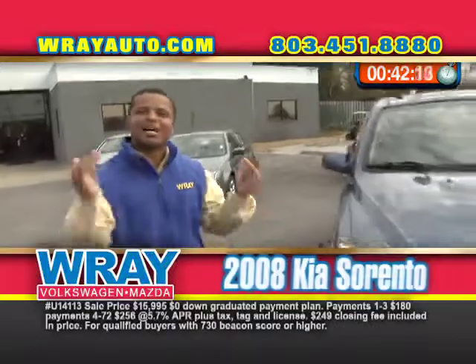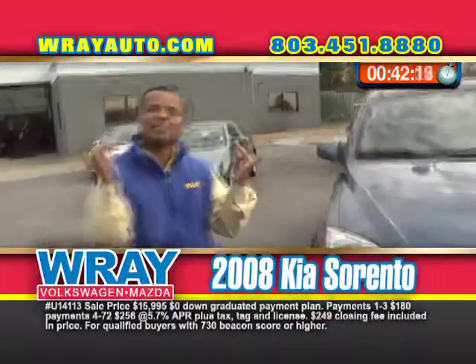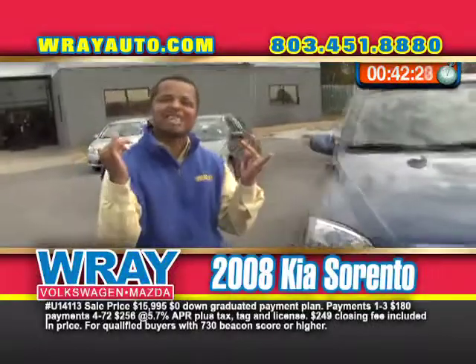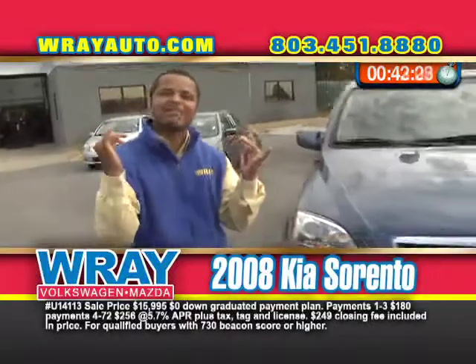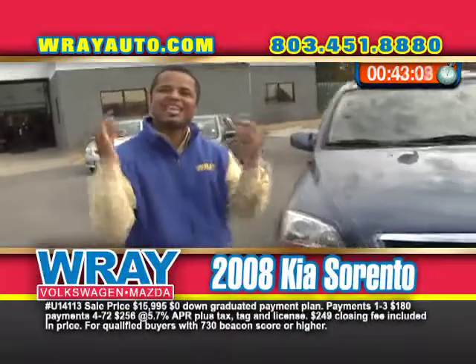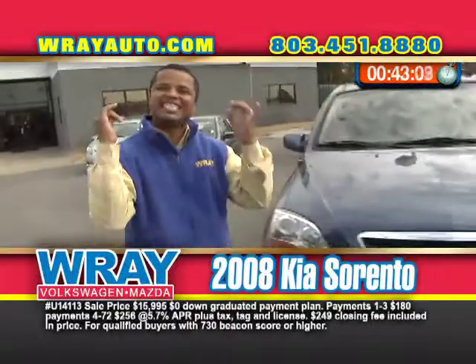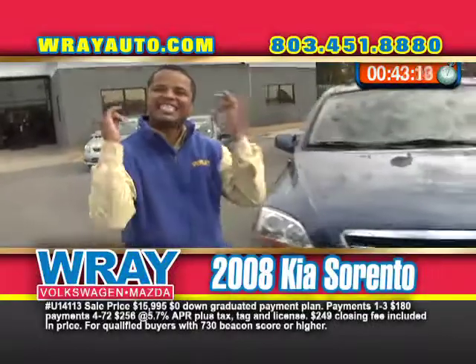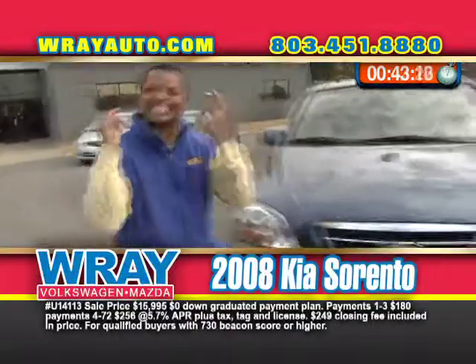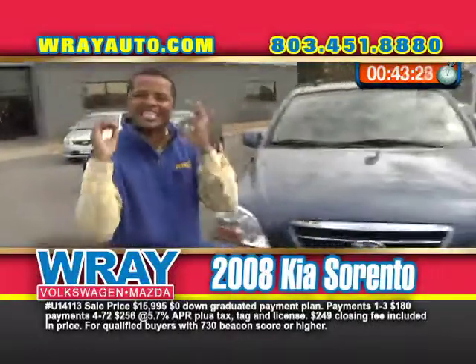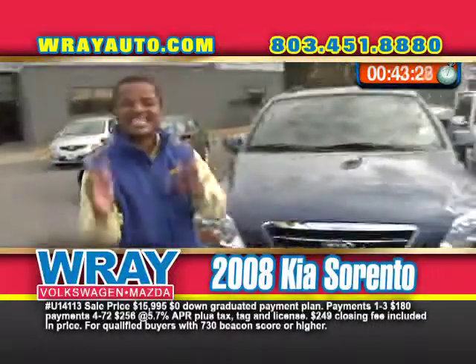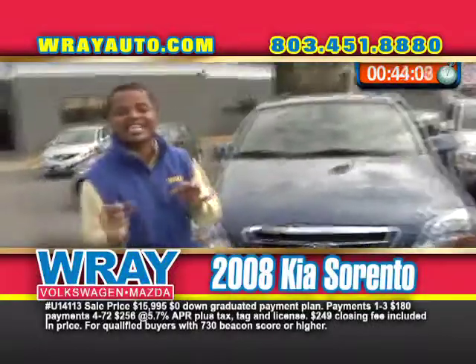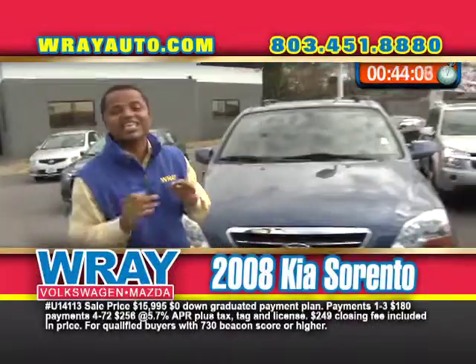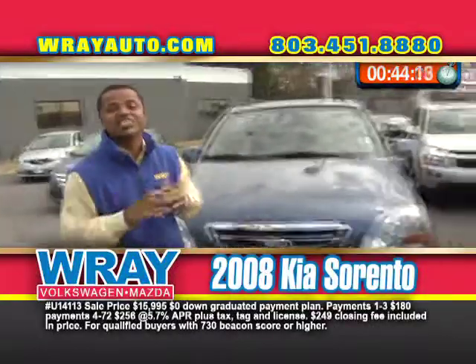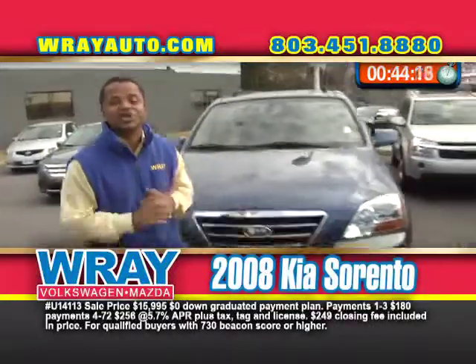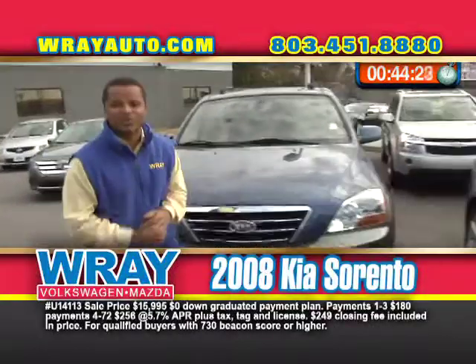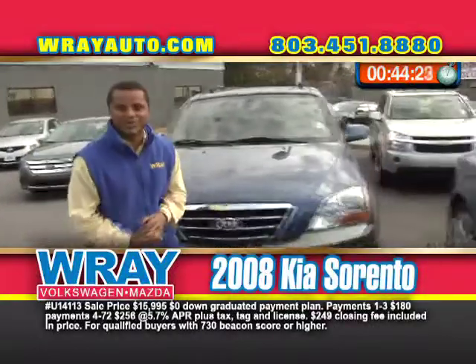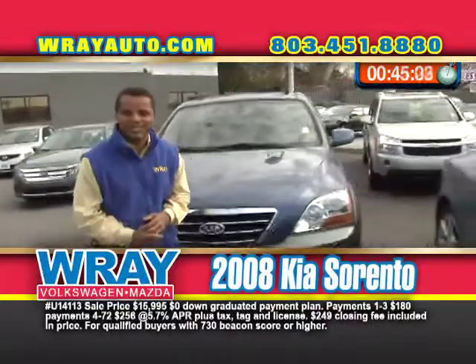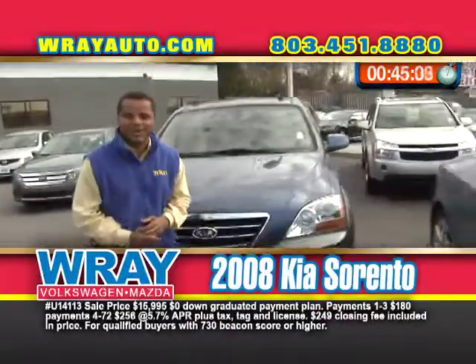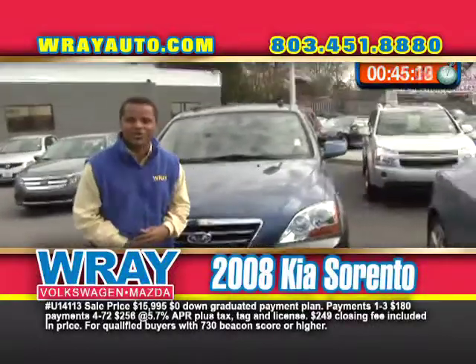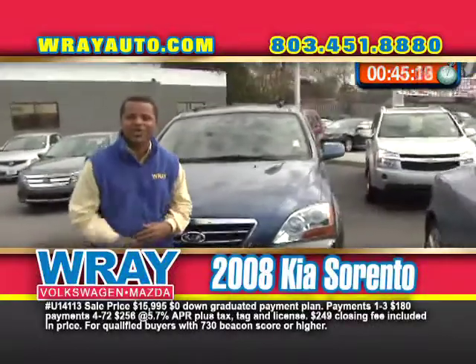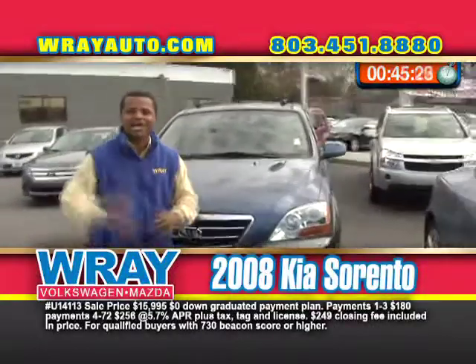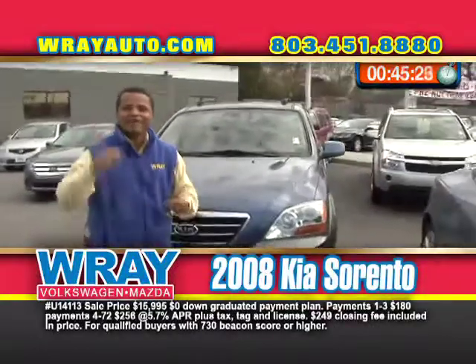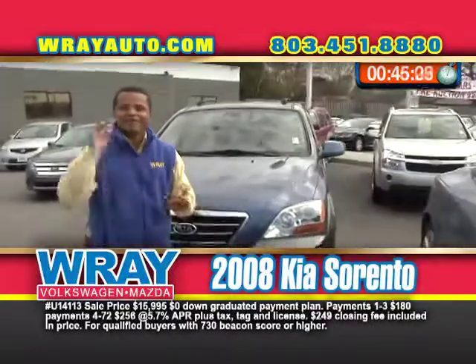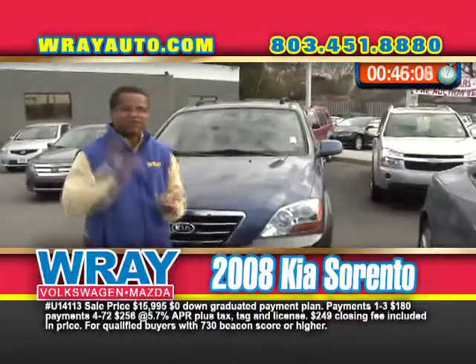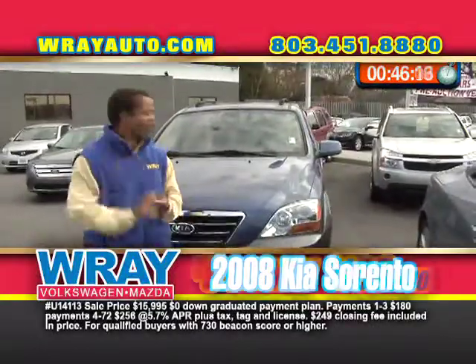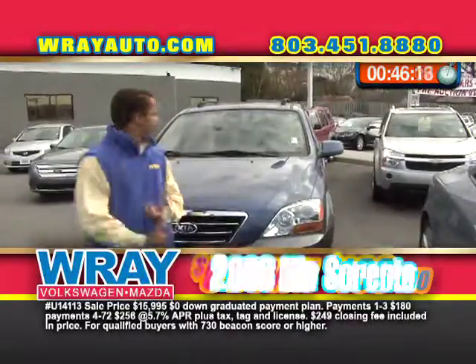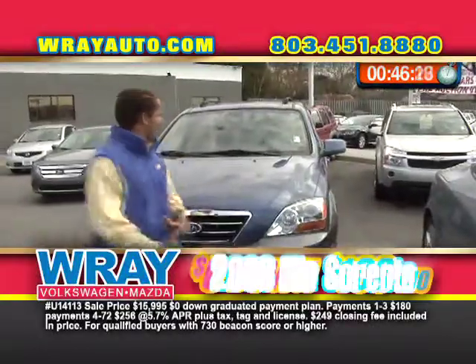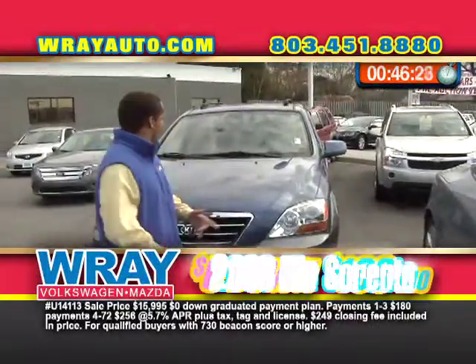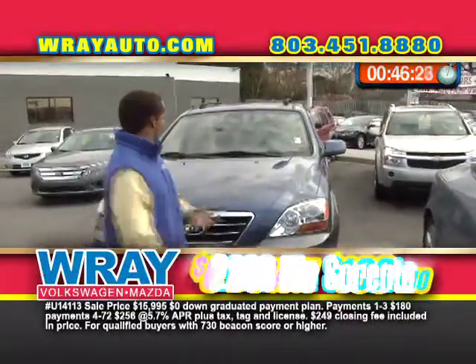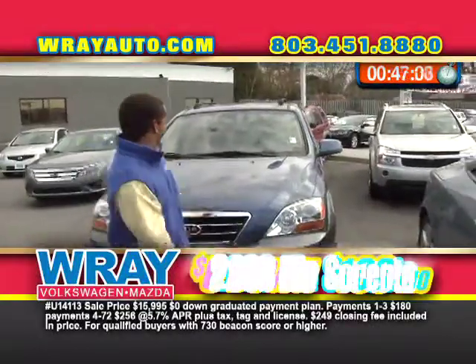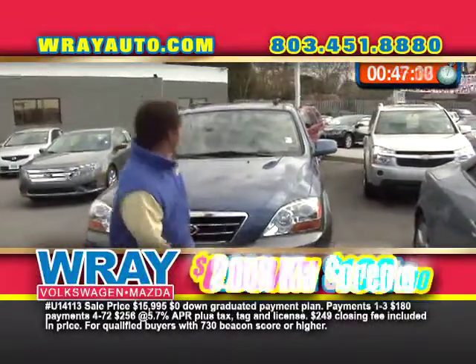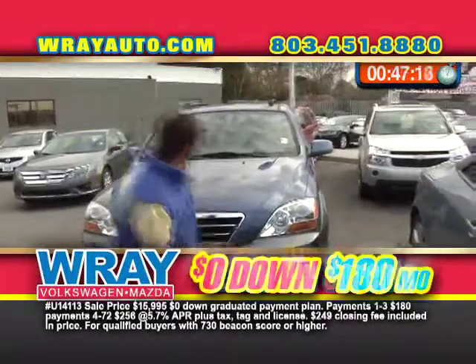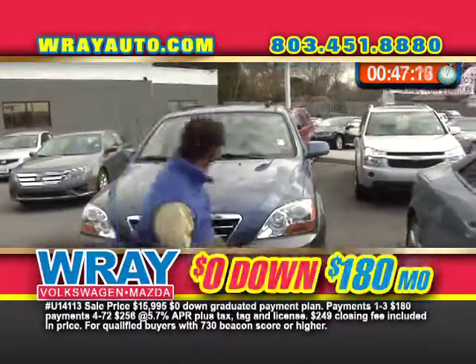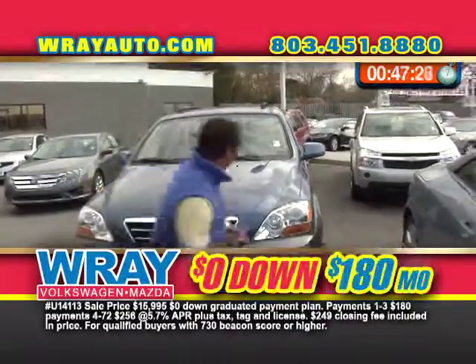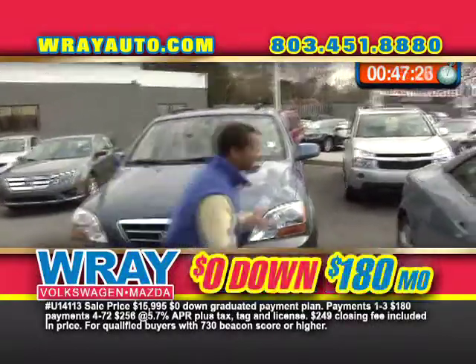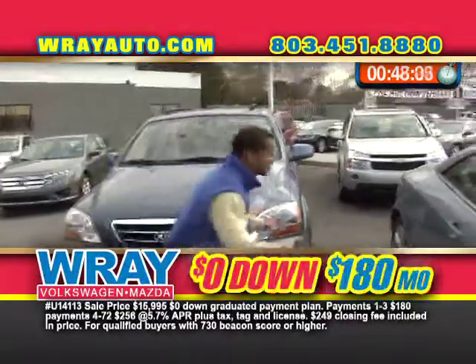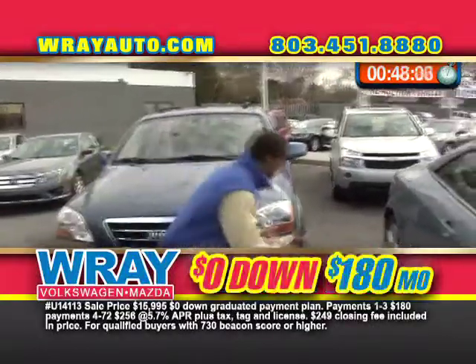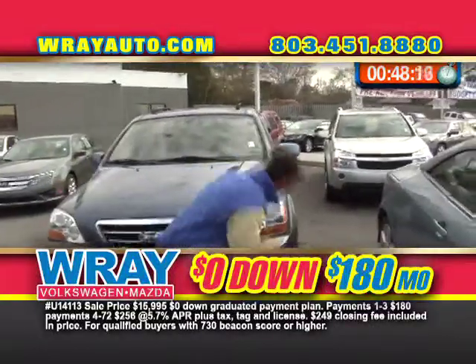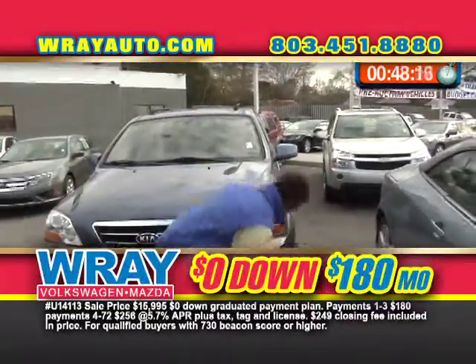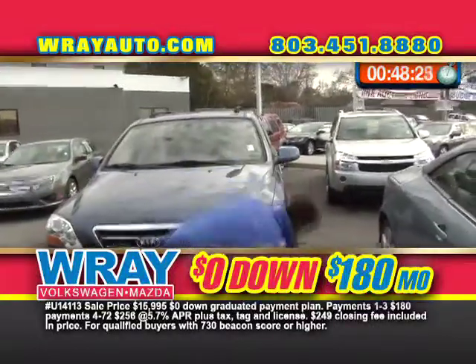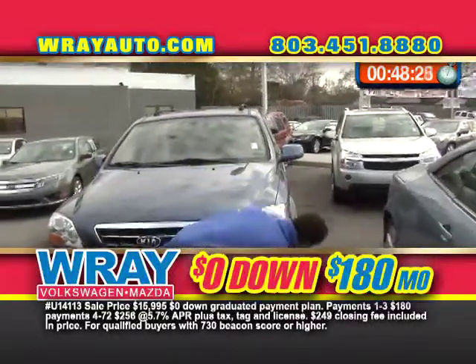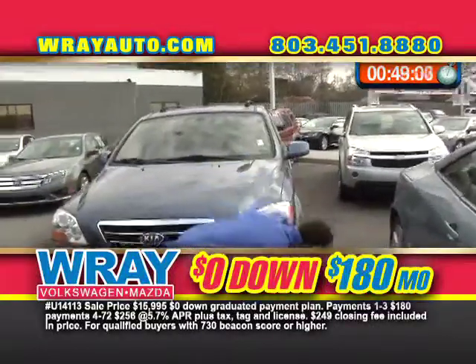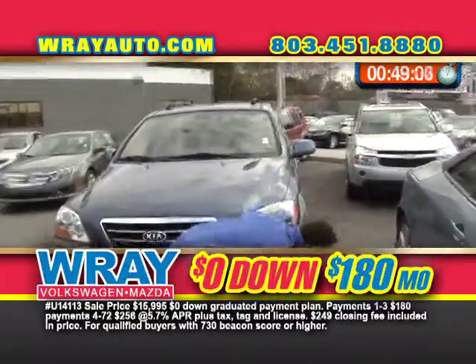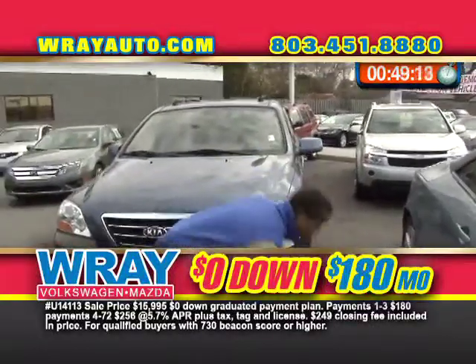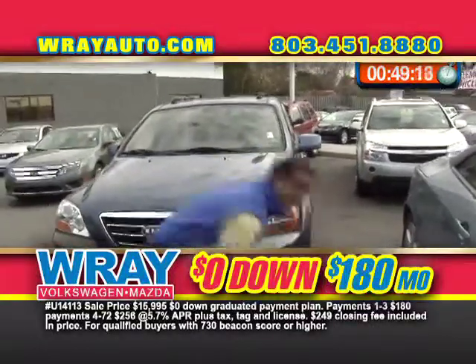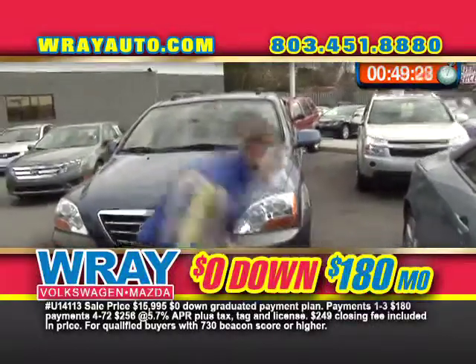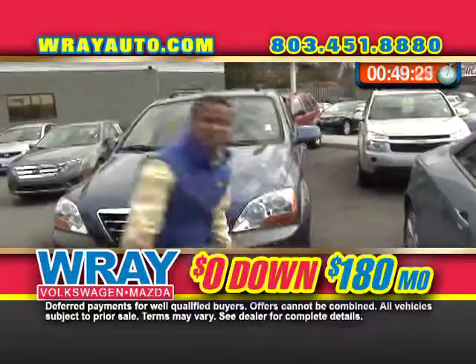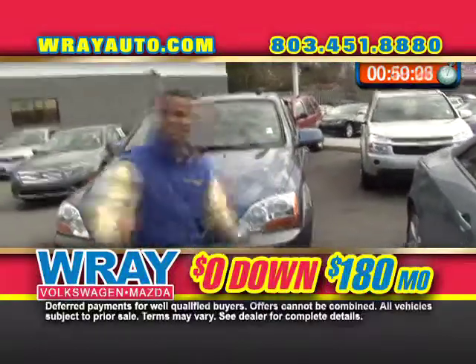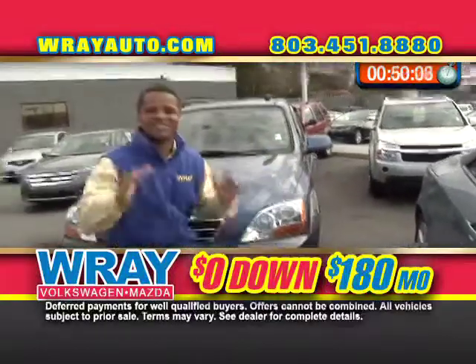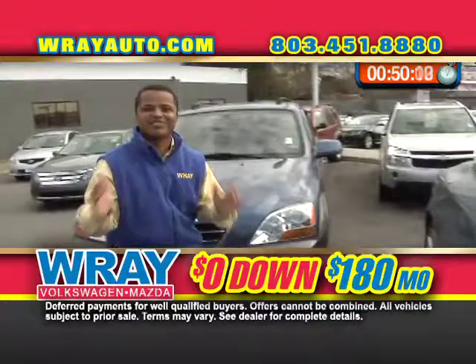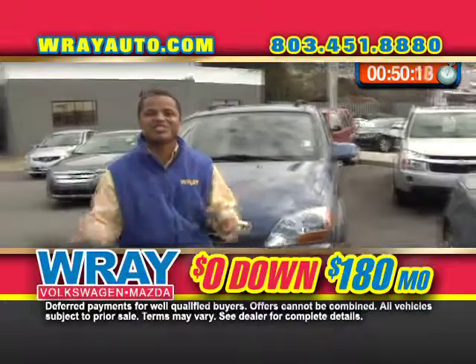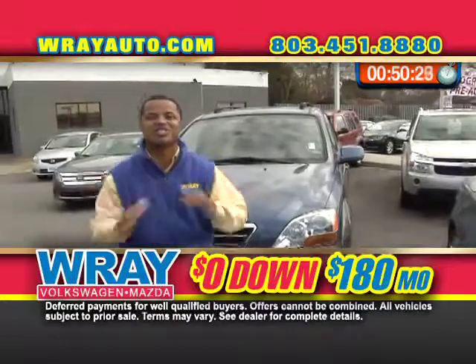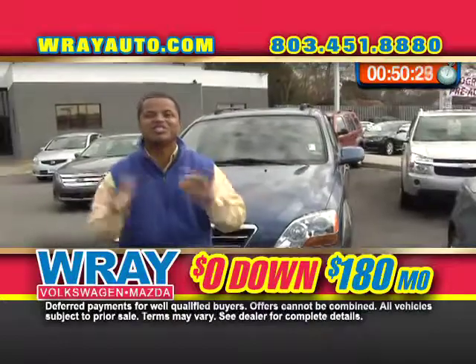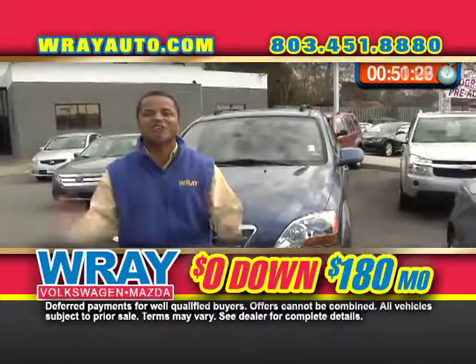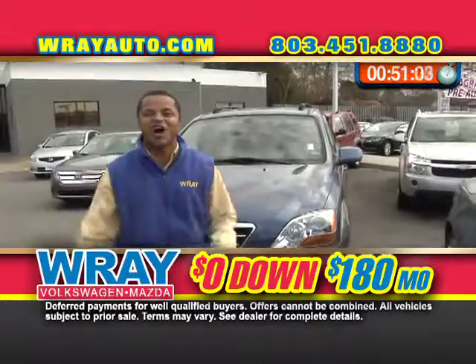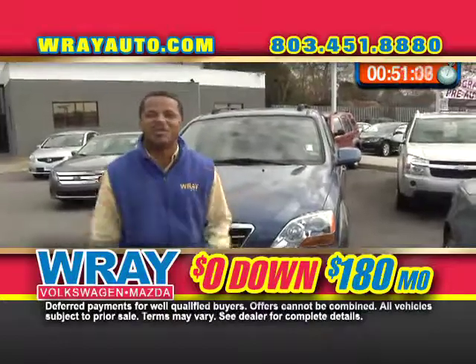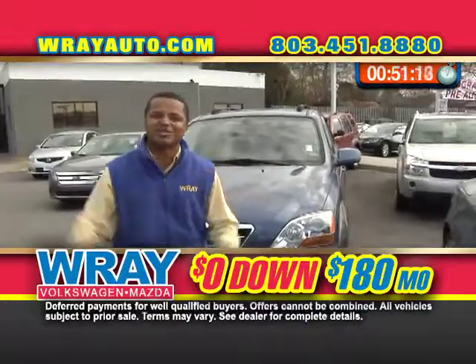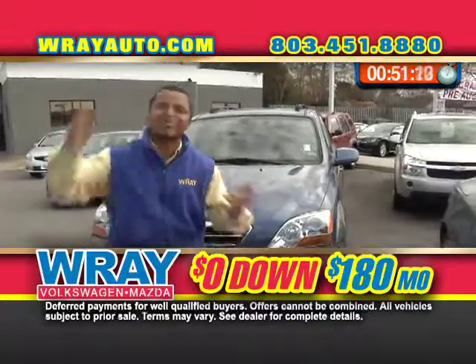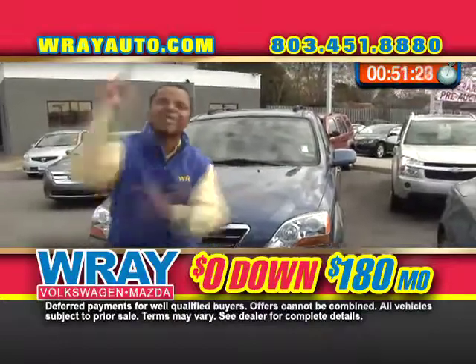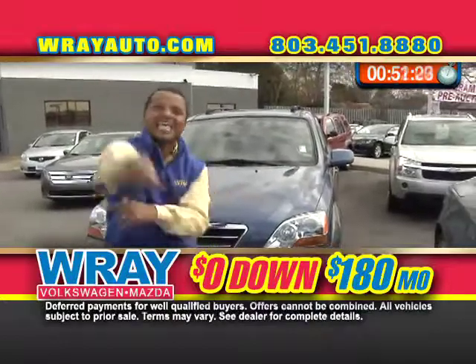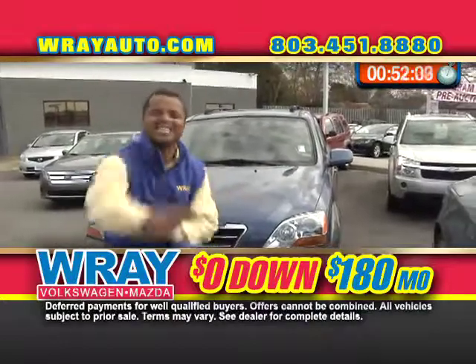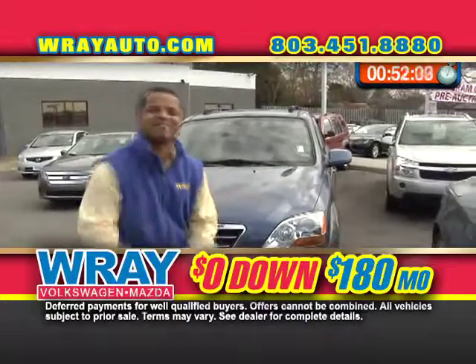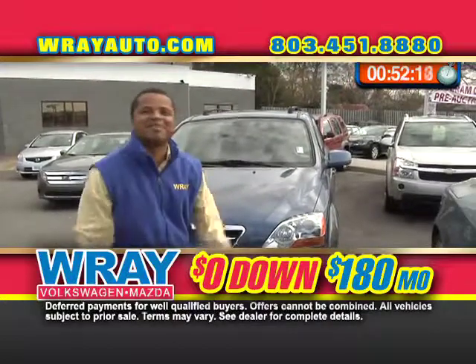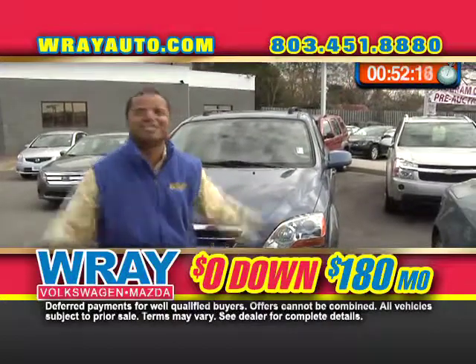Come take me out in the Kia Sorento. Full power windows, power locks, alloy wheels. This vehicle is awesome. 180 a month.